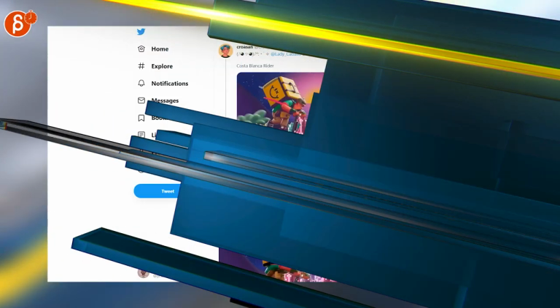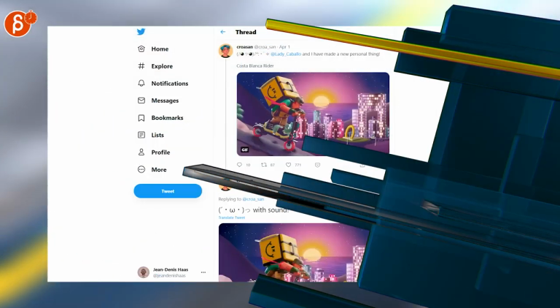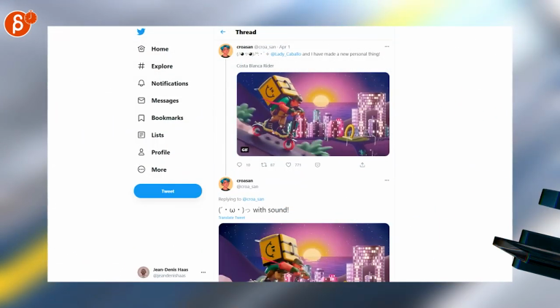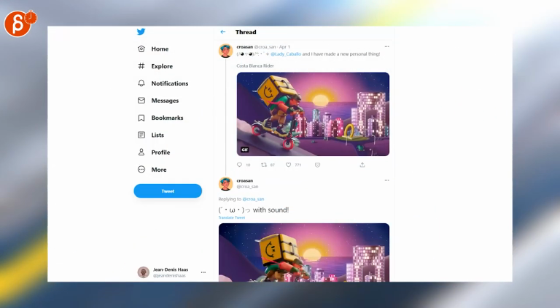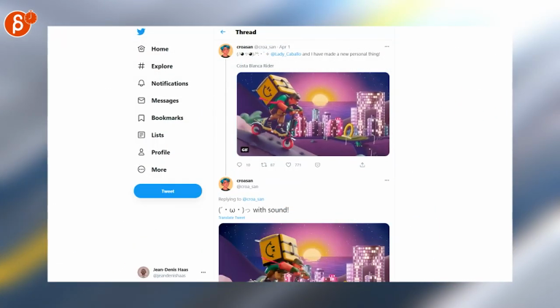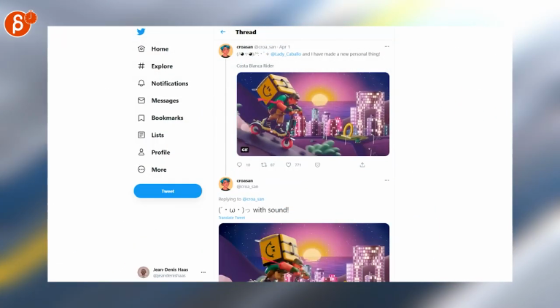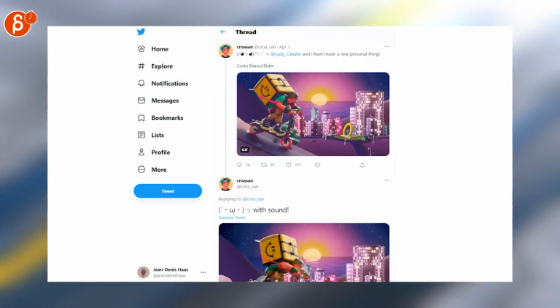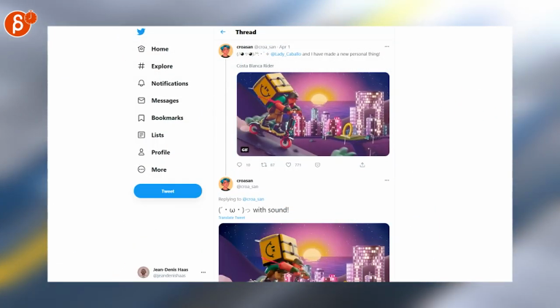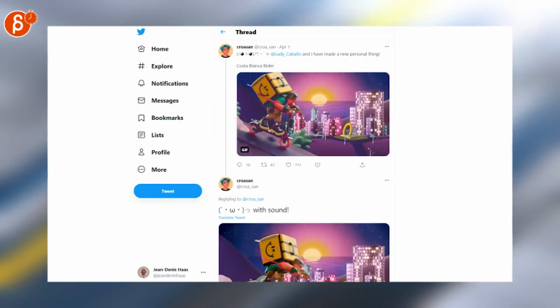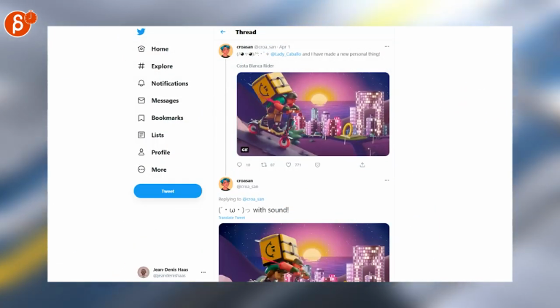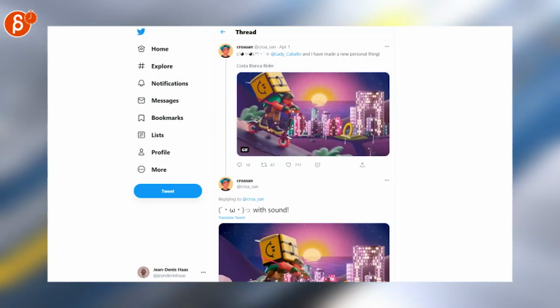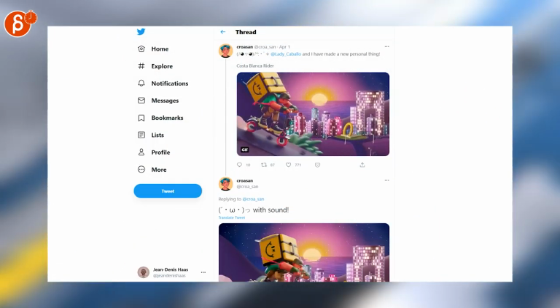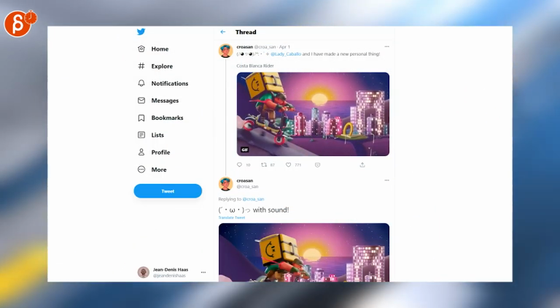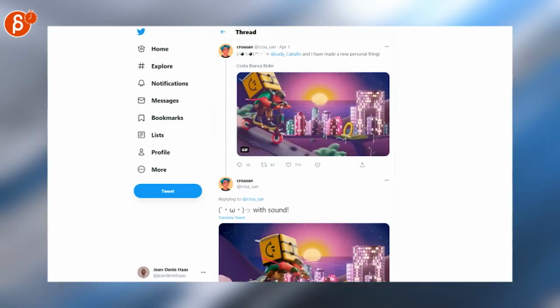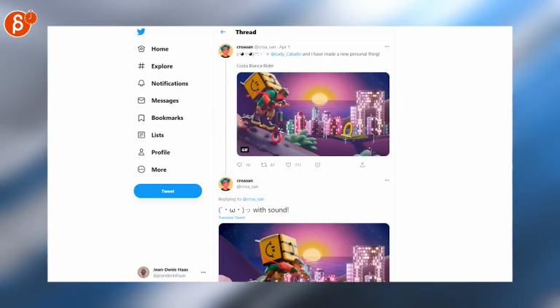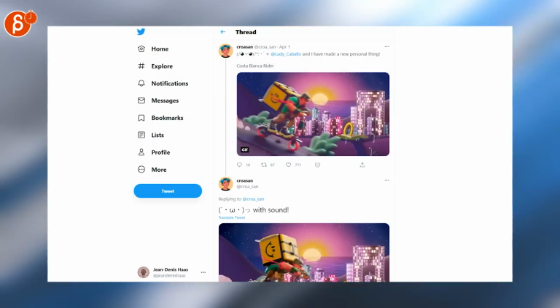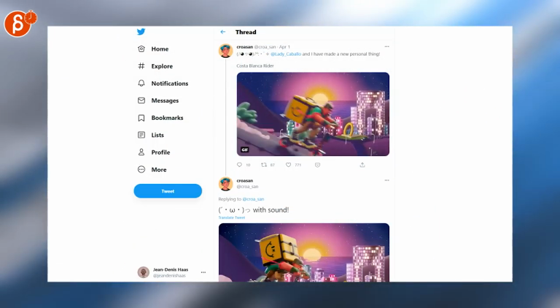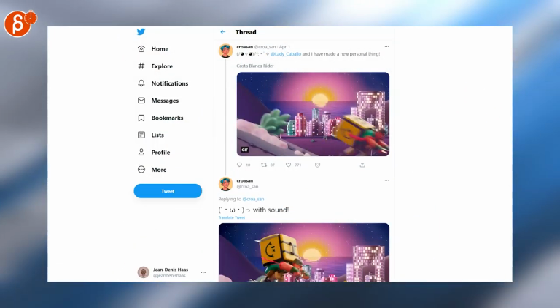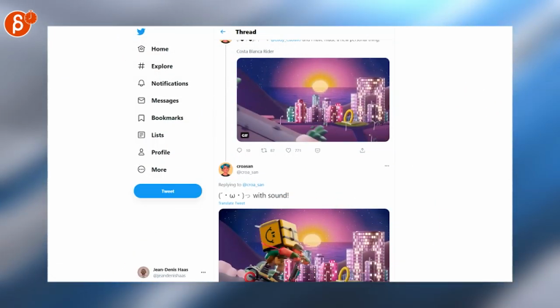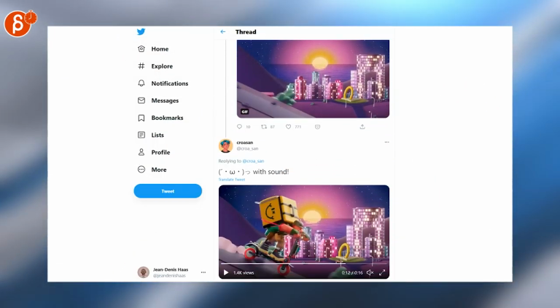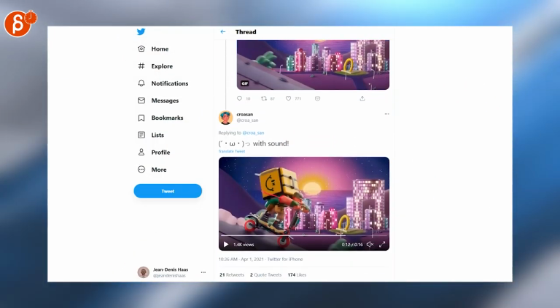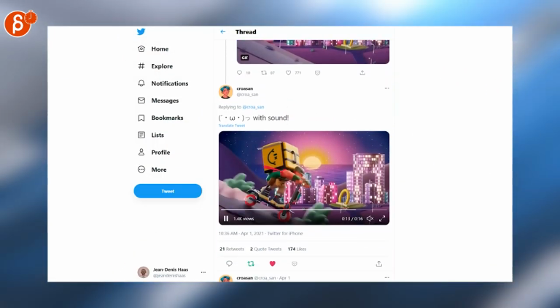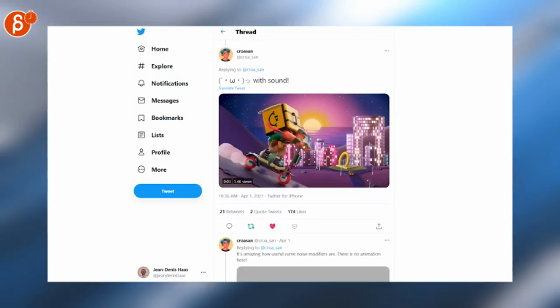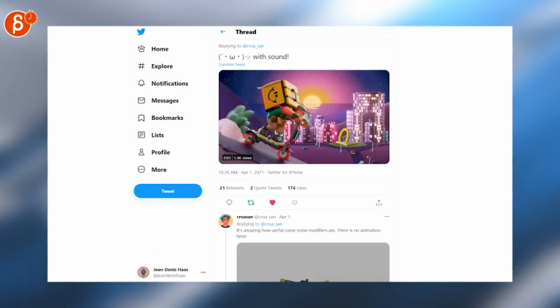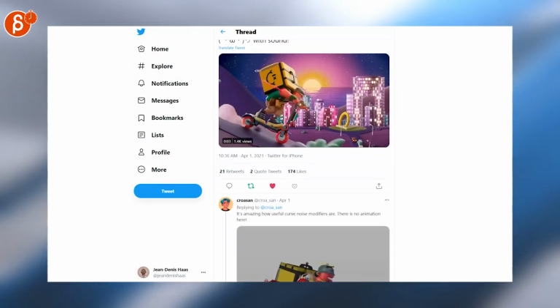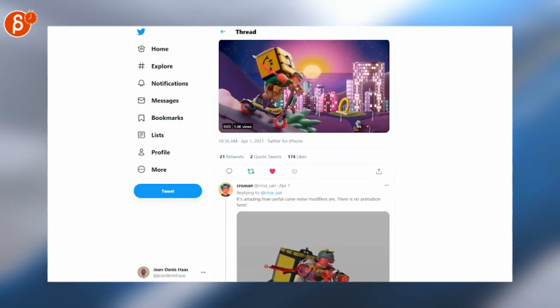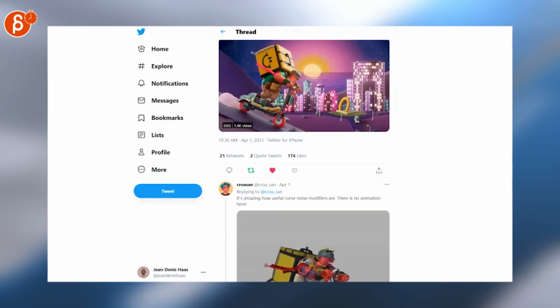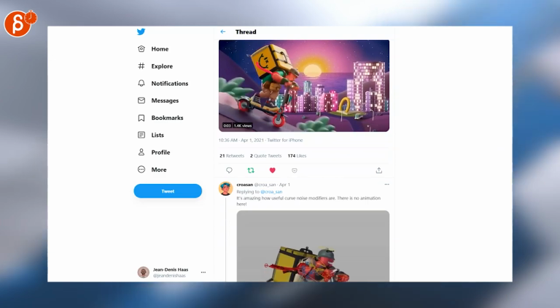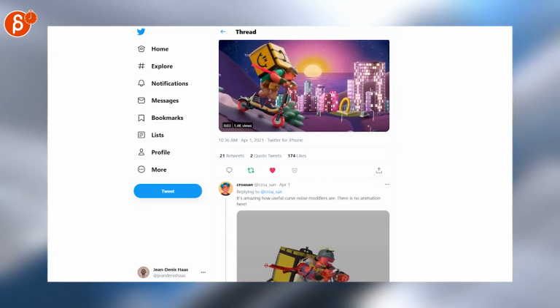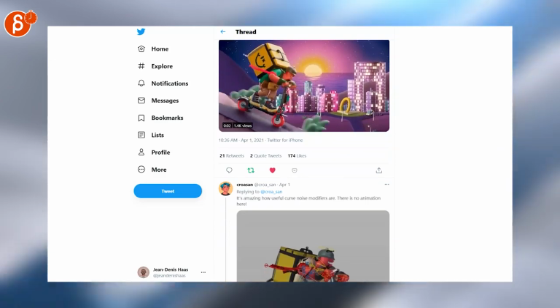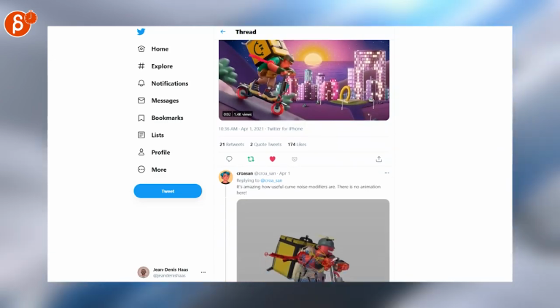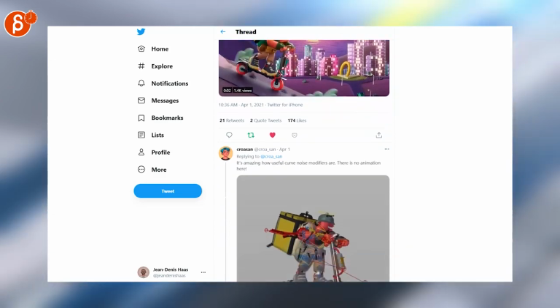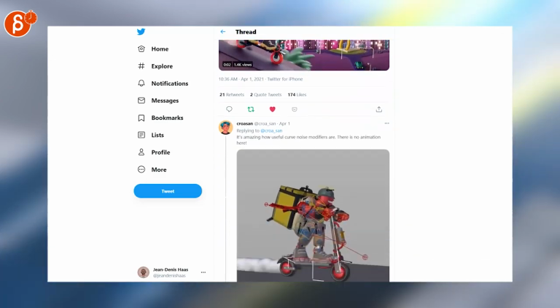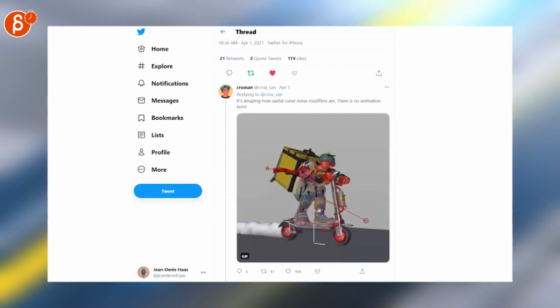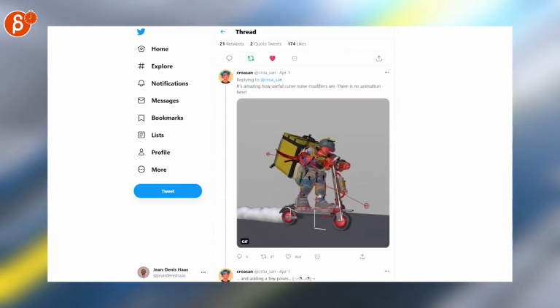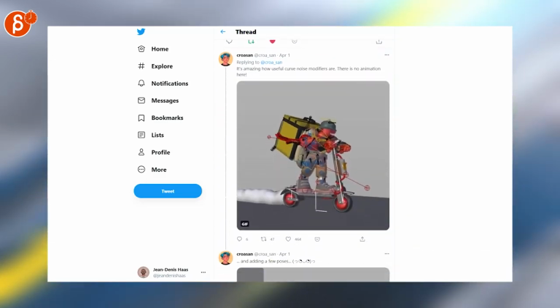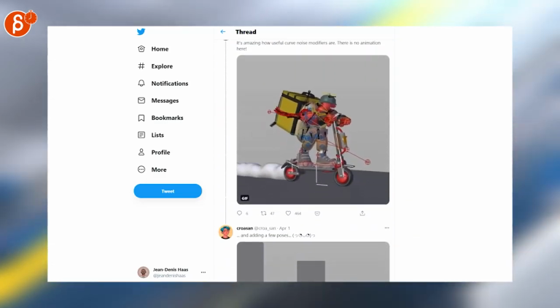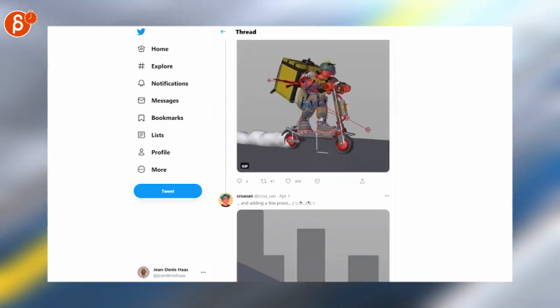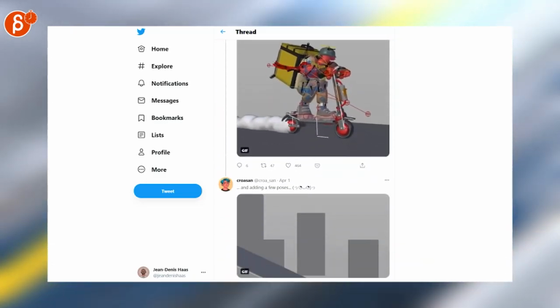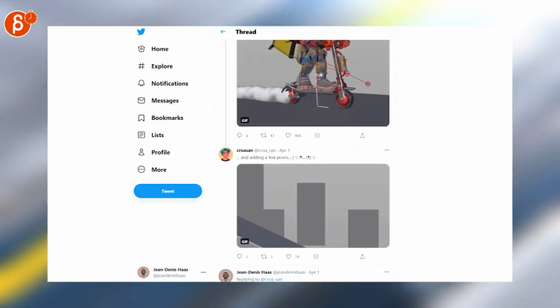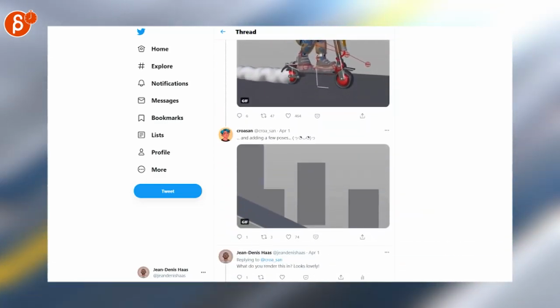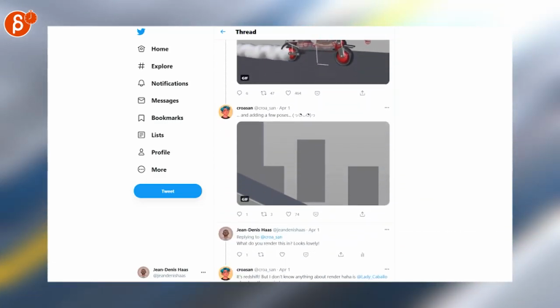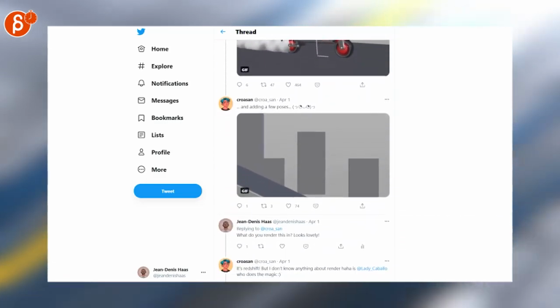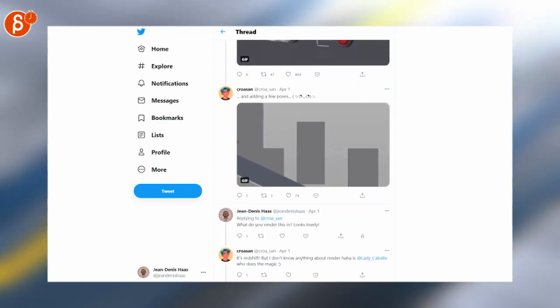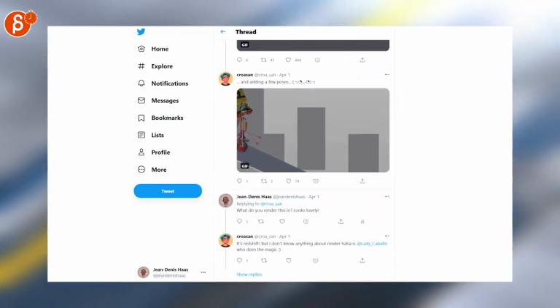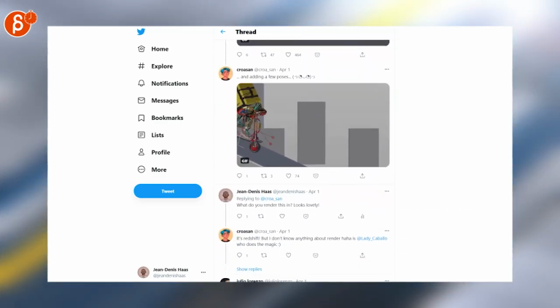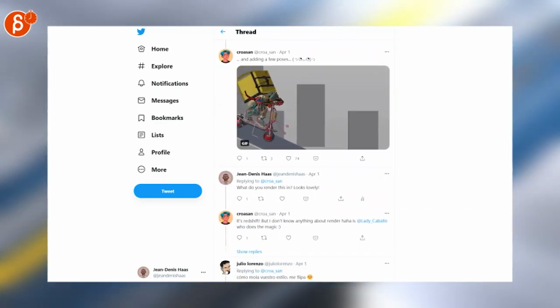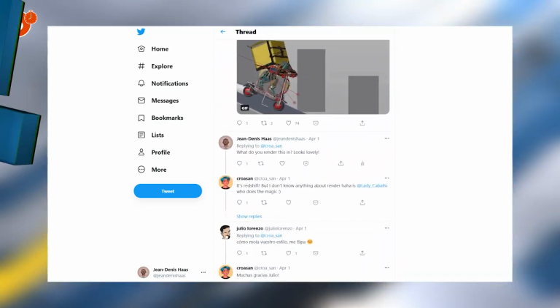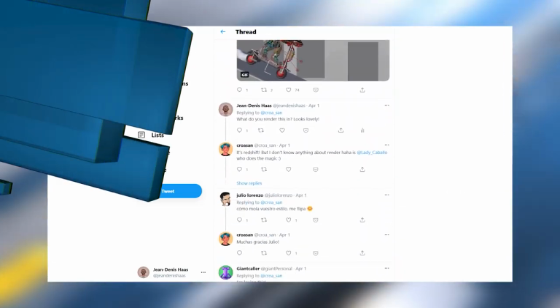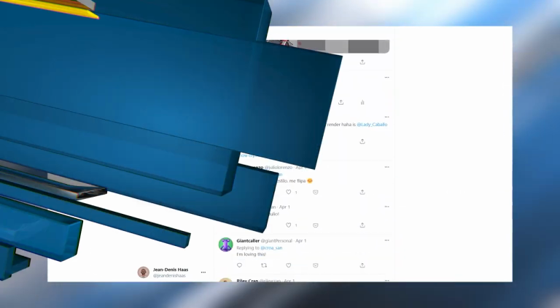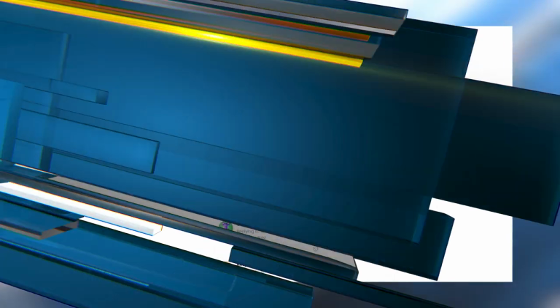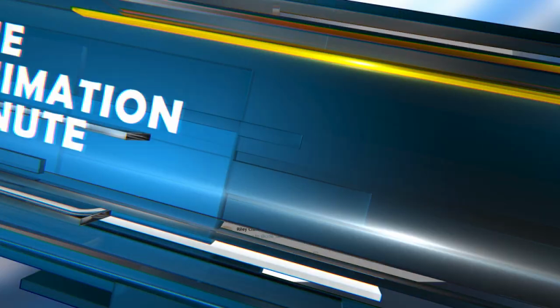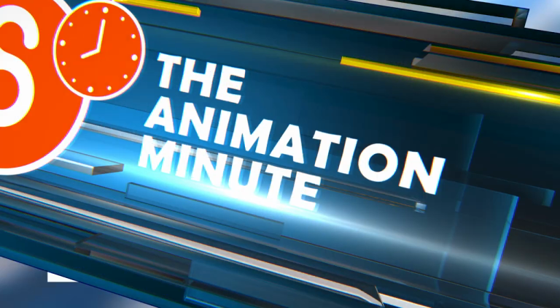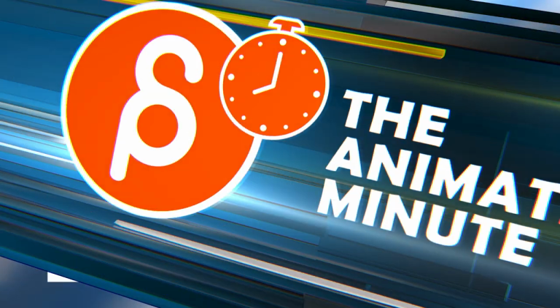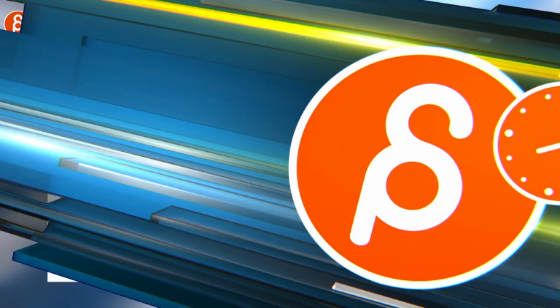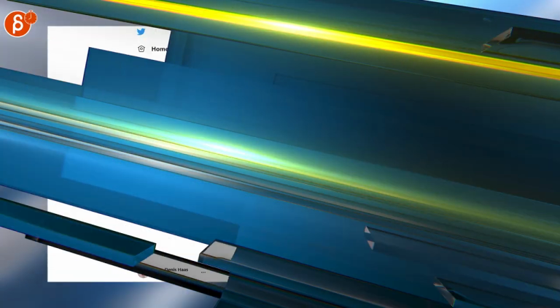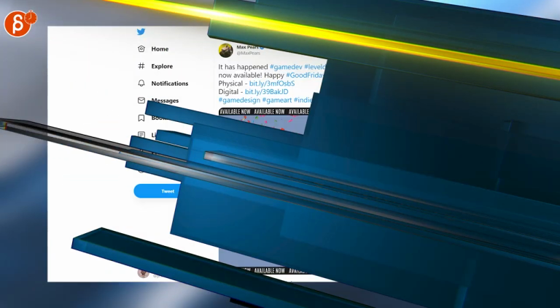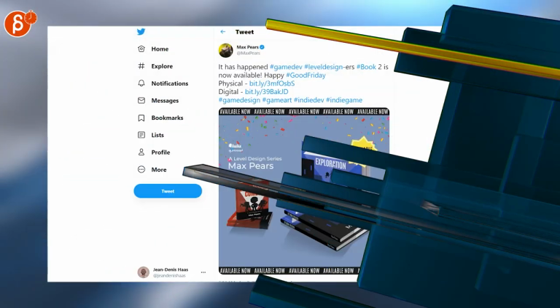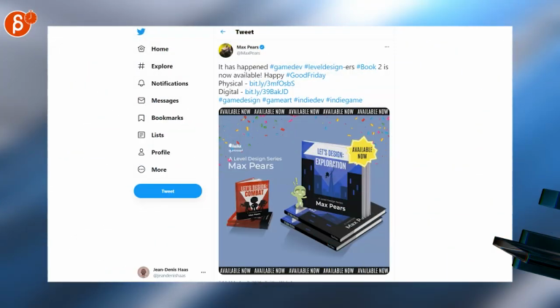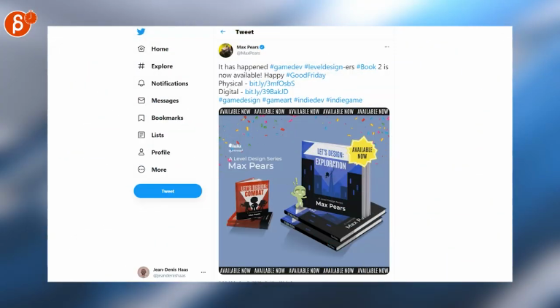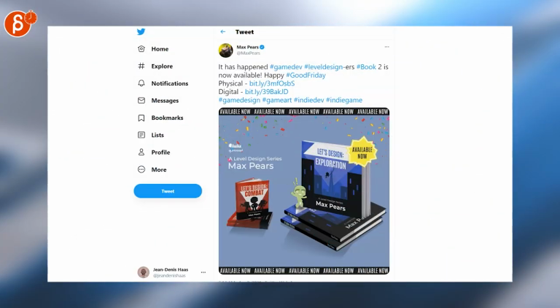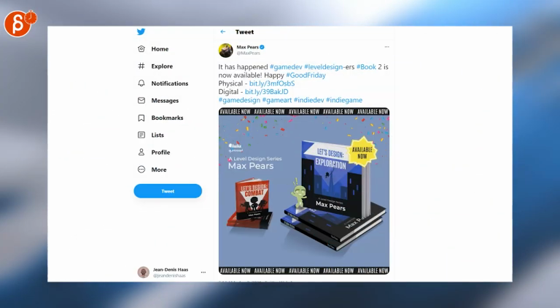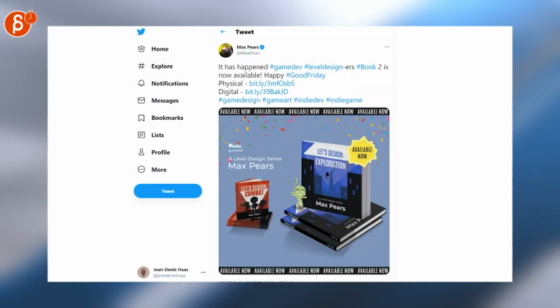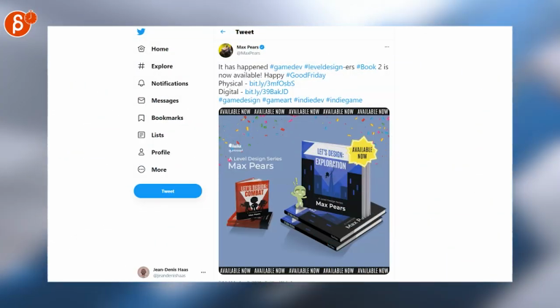Speaking of neat, really cute animation and a great look — check out the thread because you have the sound and a little behind the scenes. Really great work.